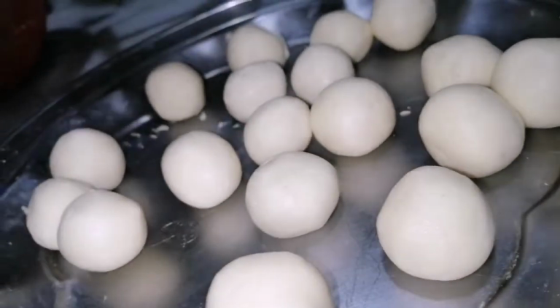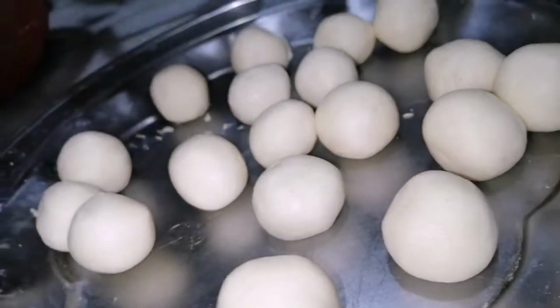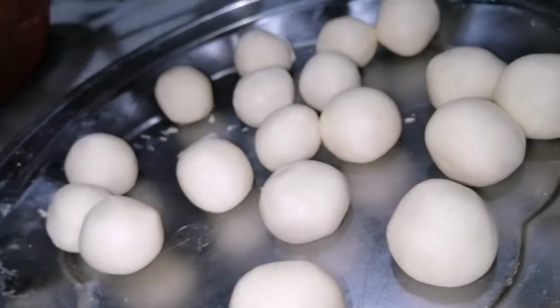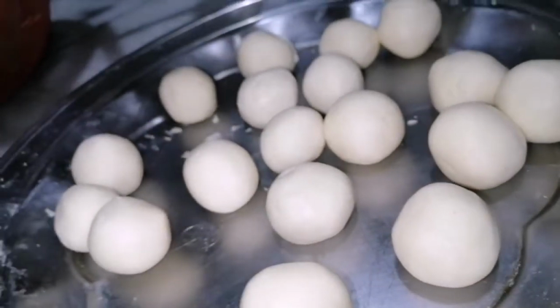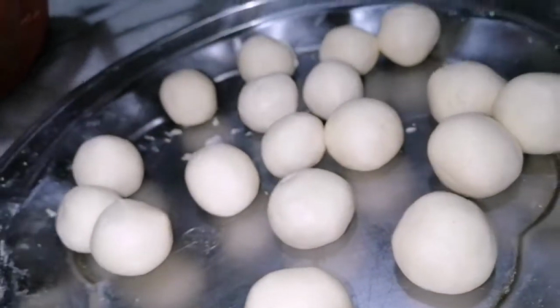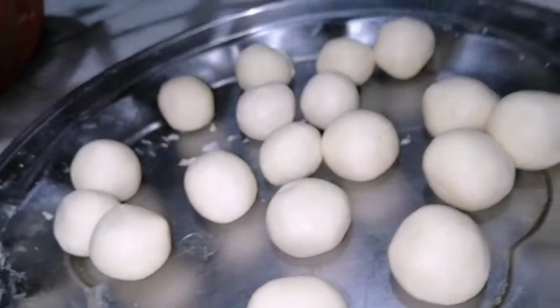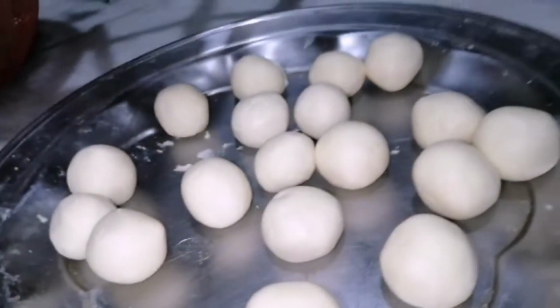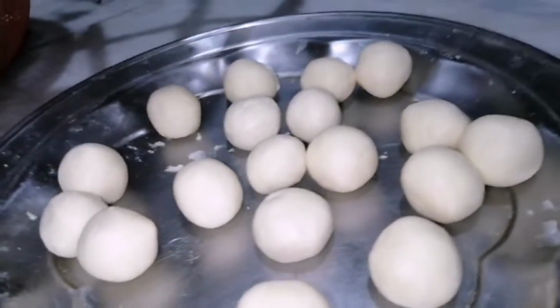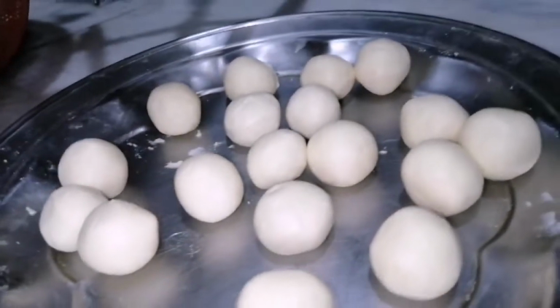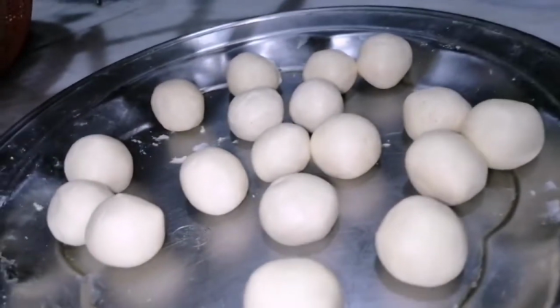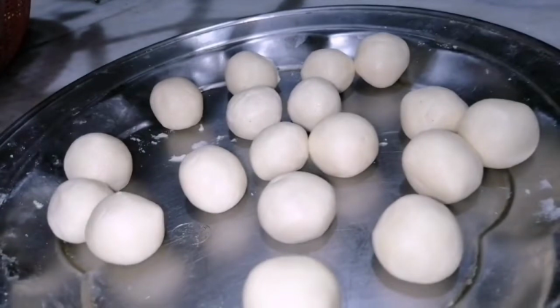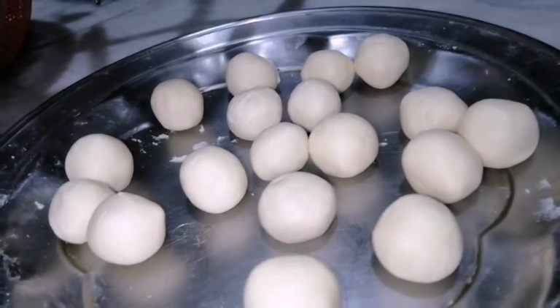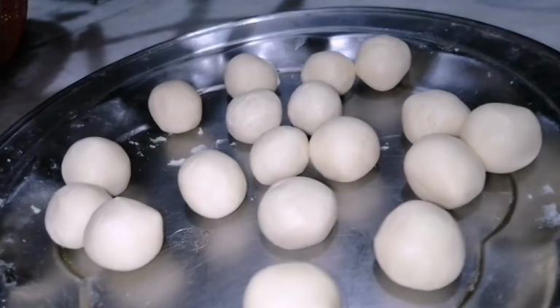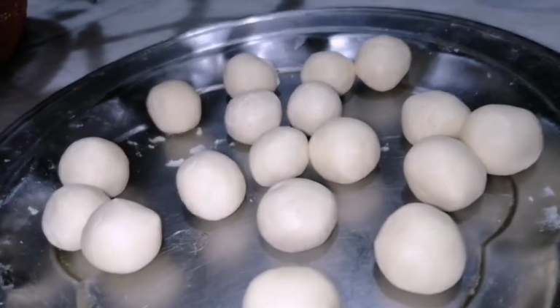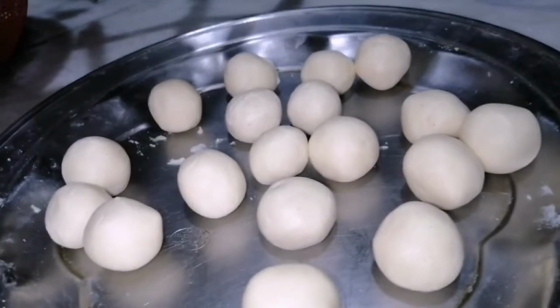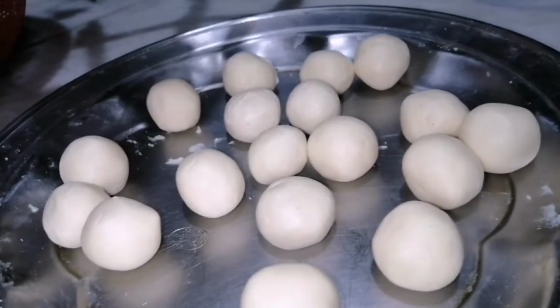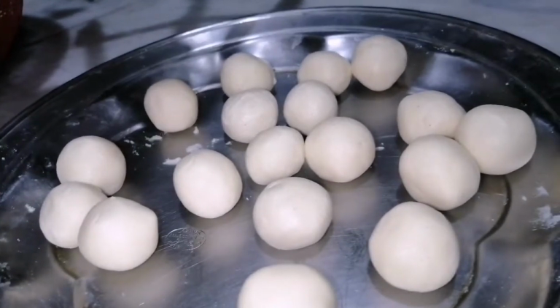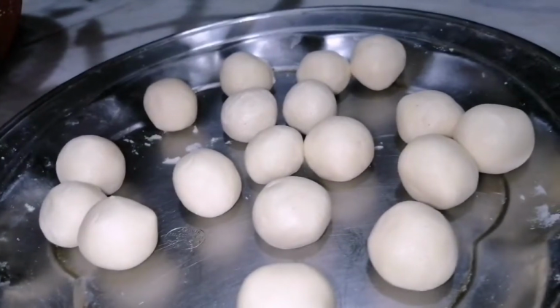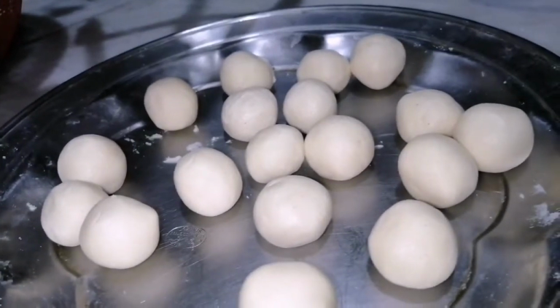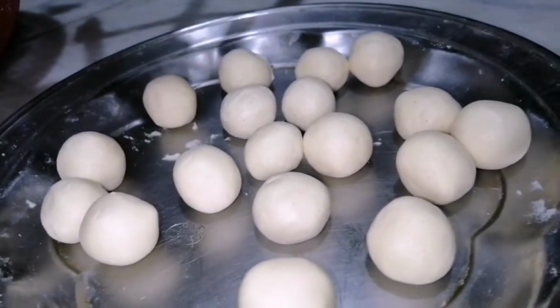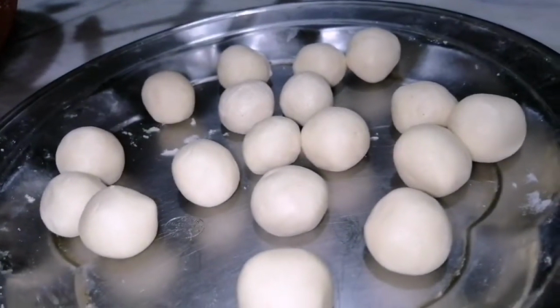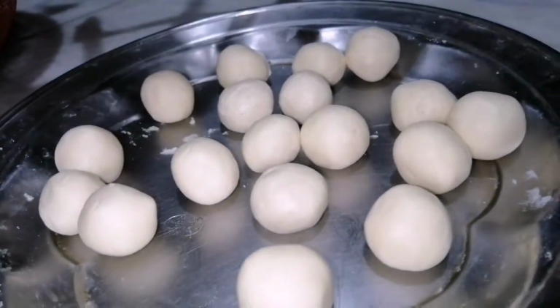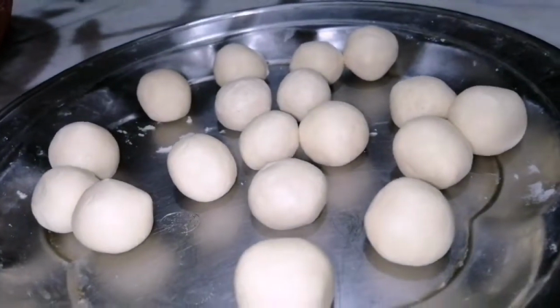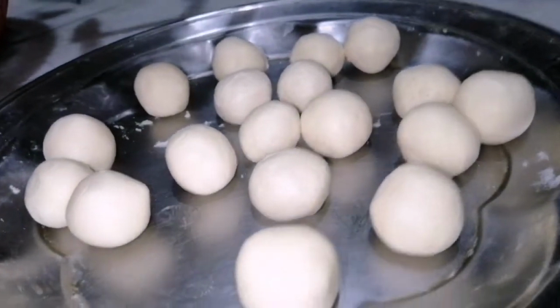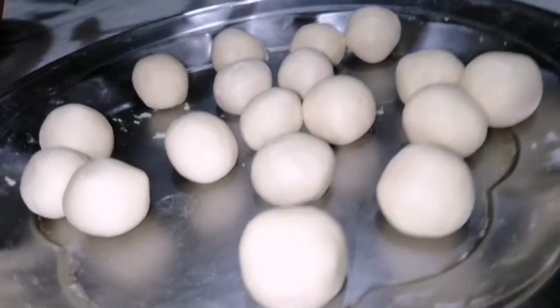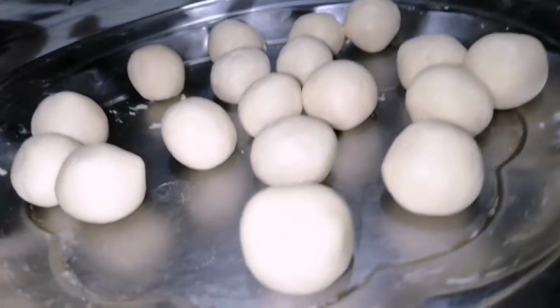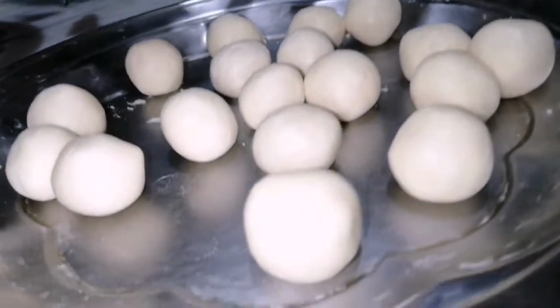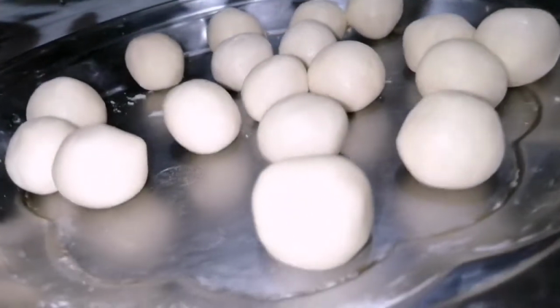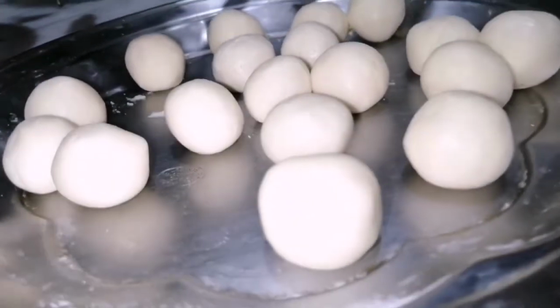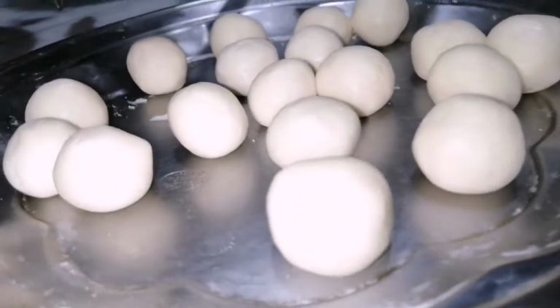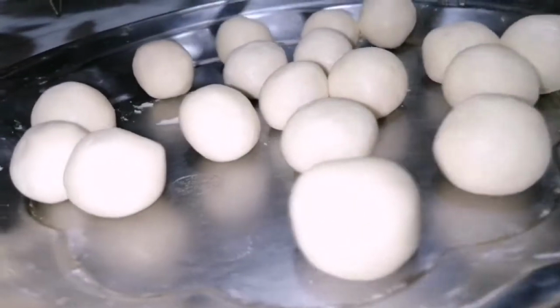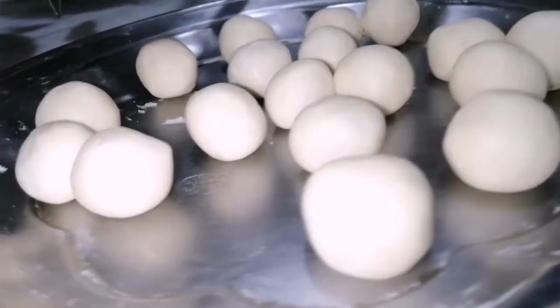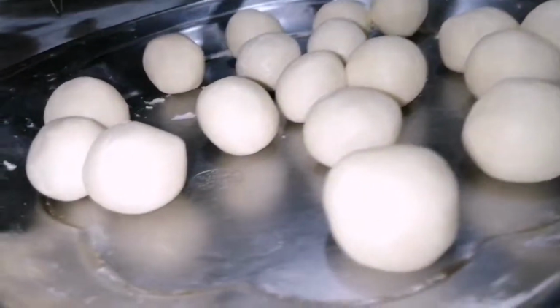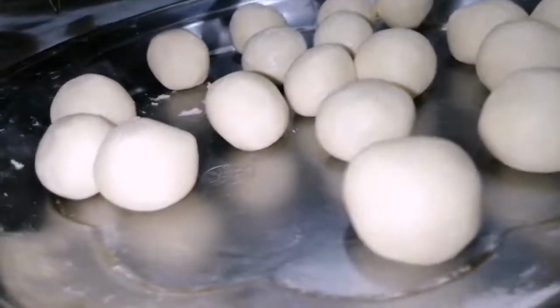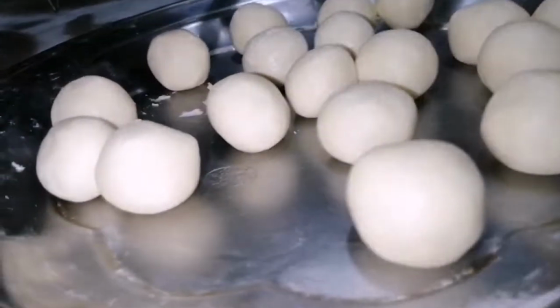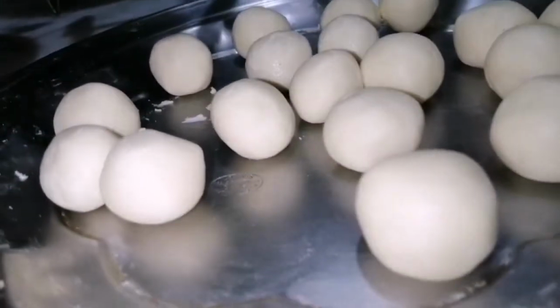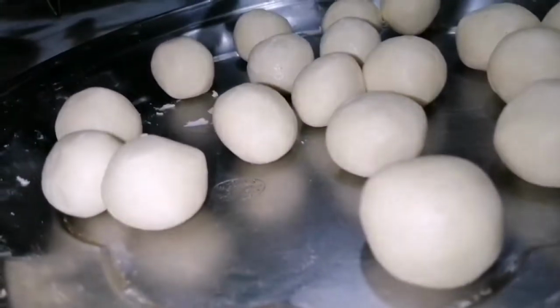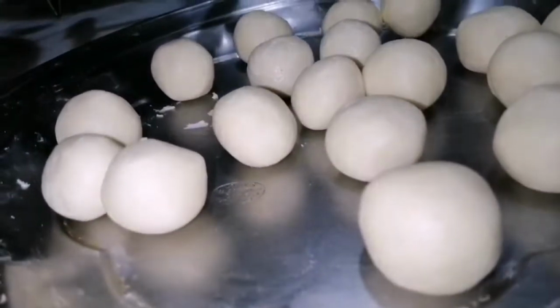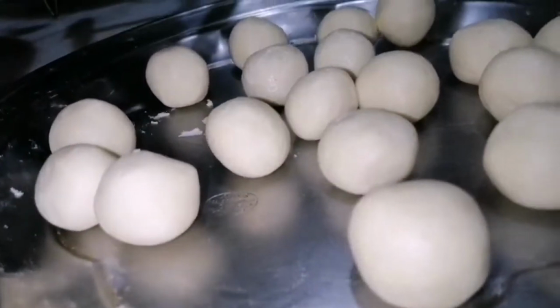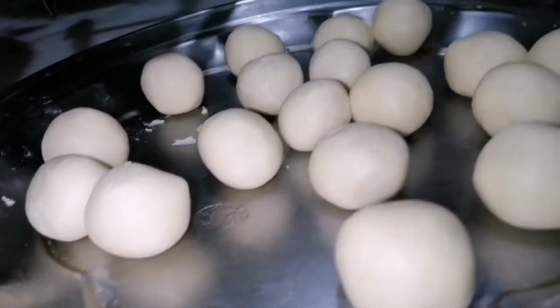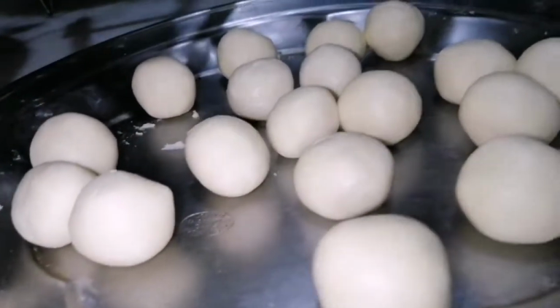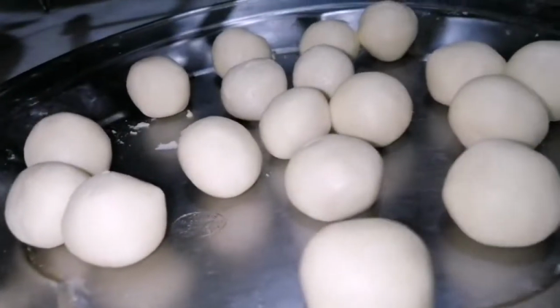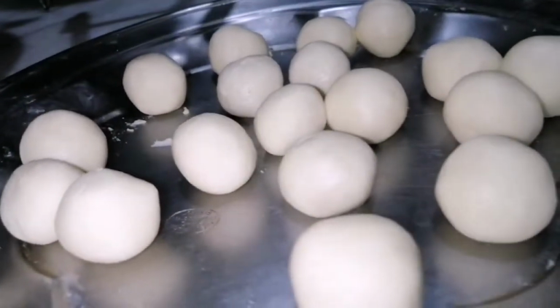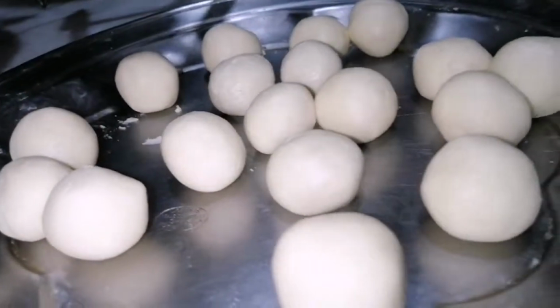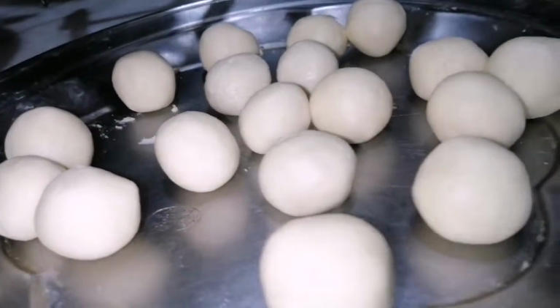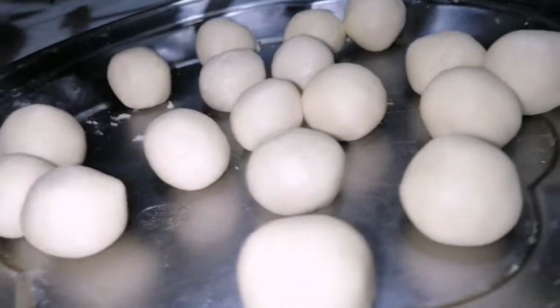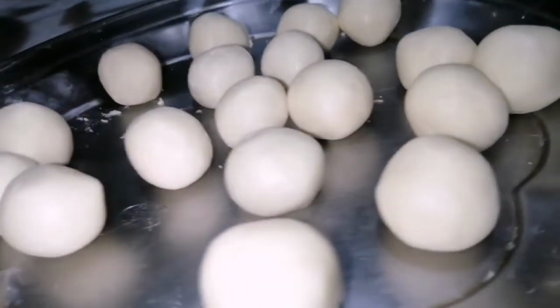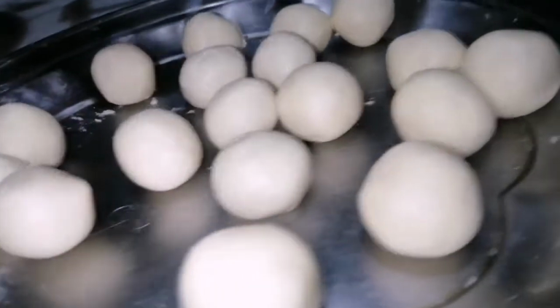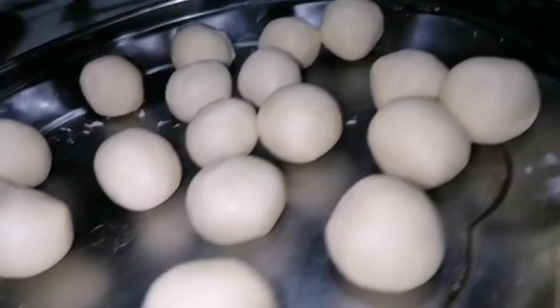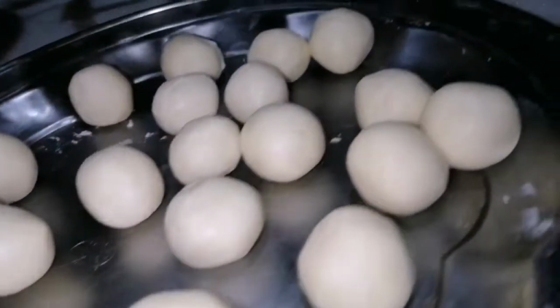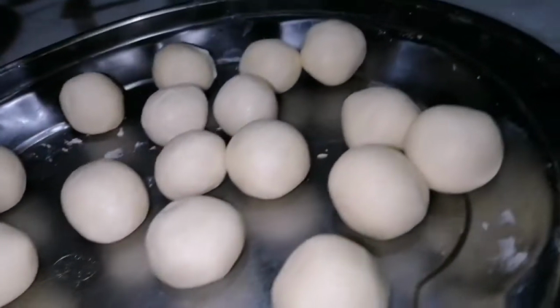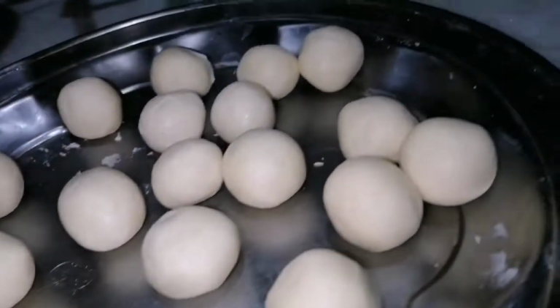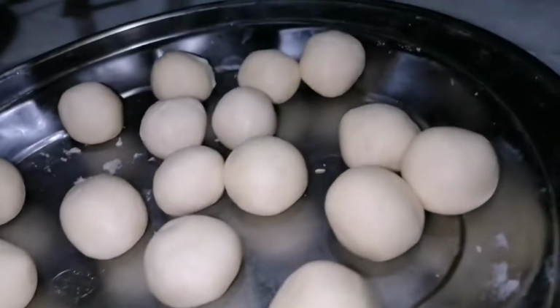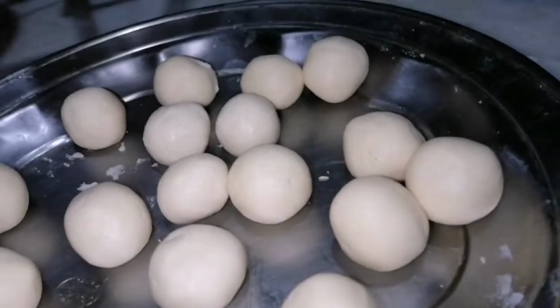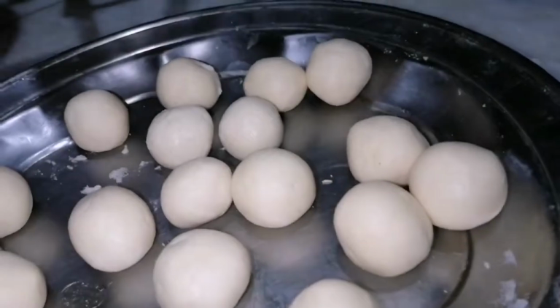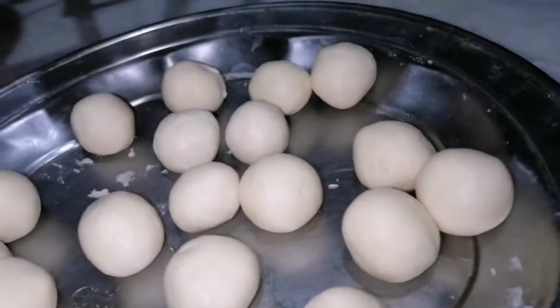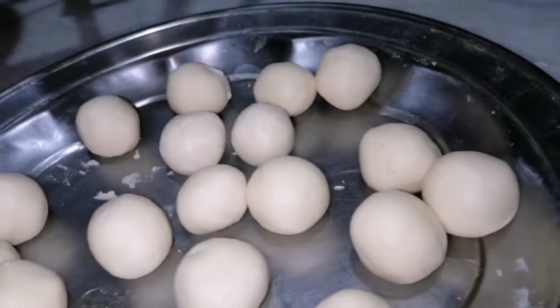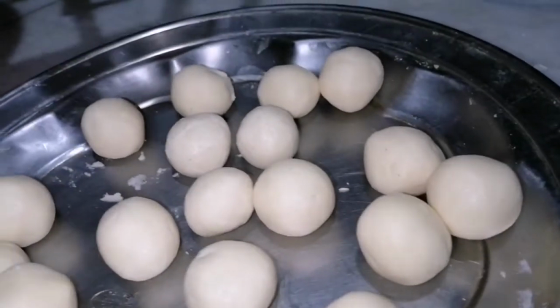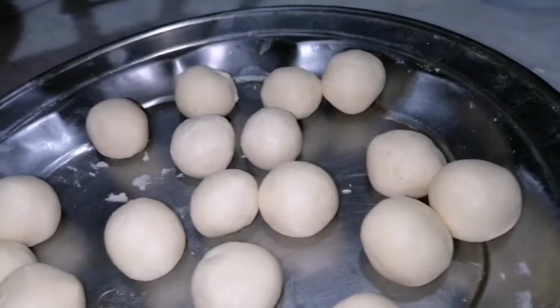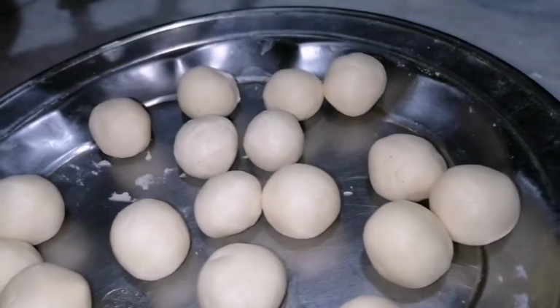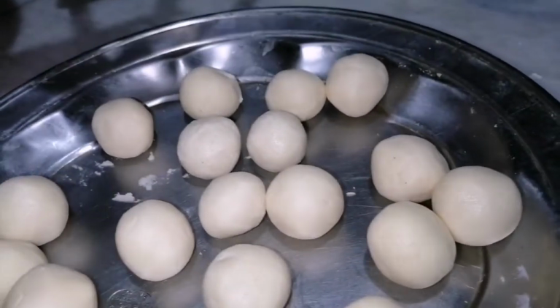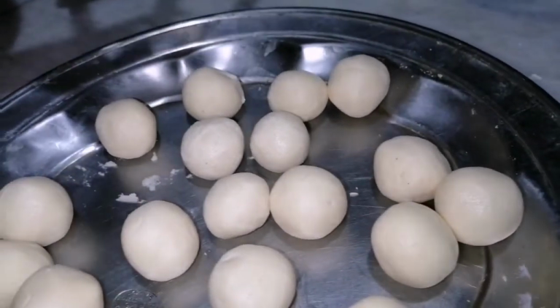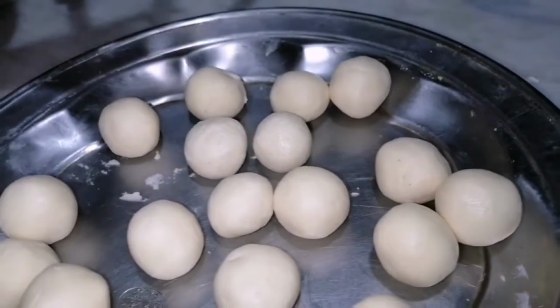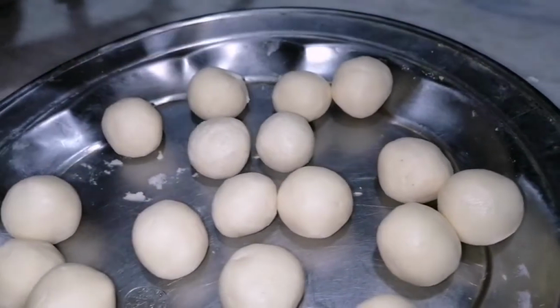Here I made 18 balls from this dough. Your balls should be crack-free and smooth.